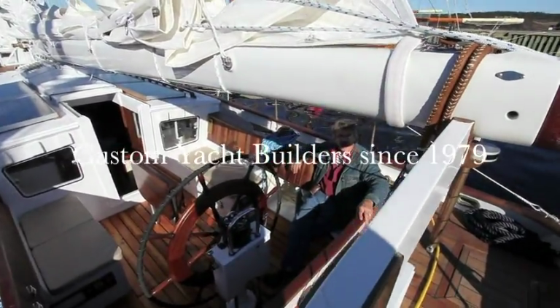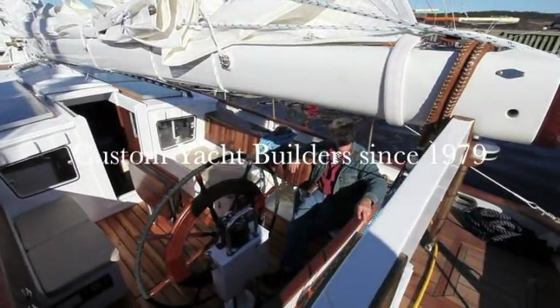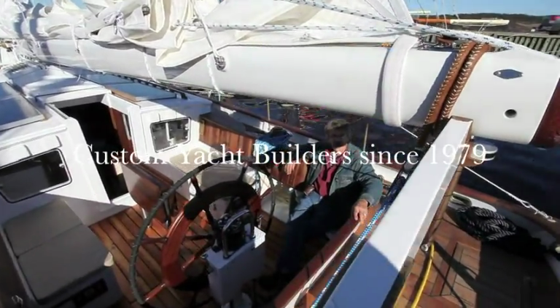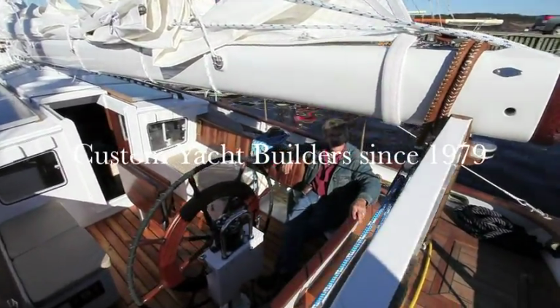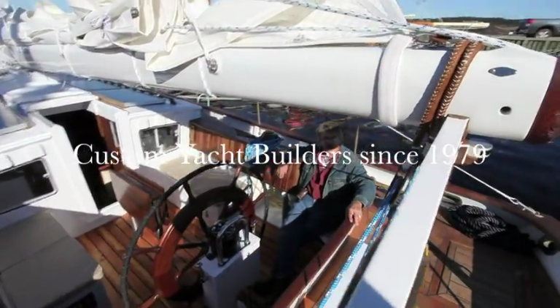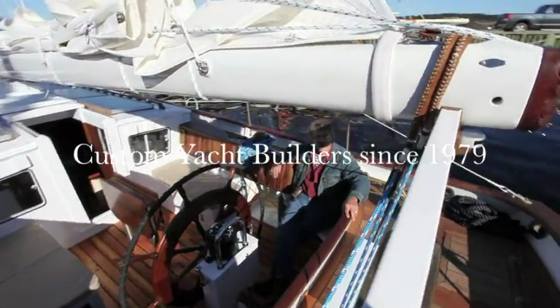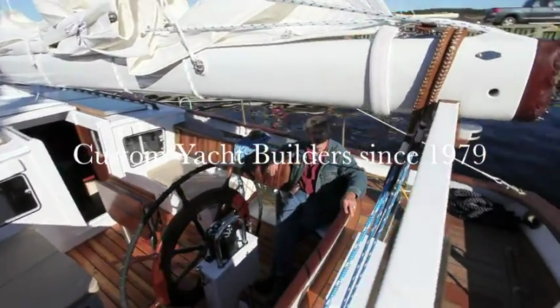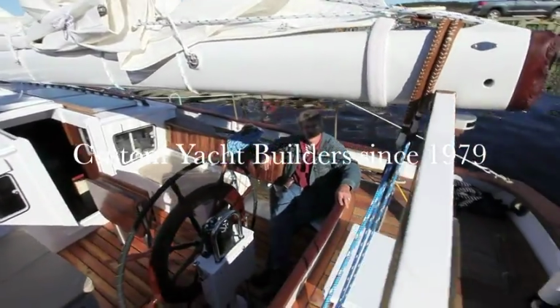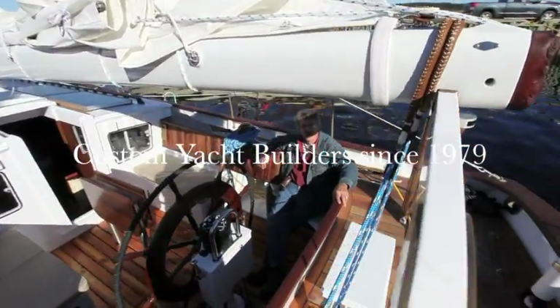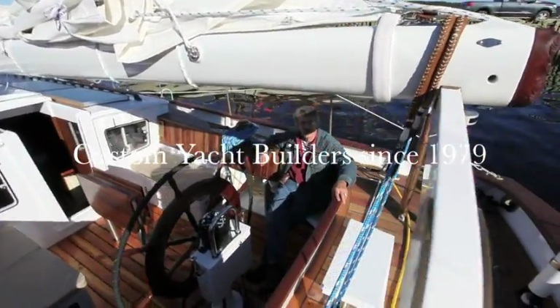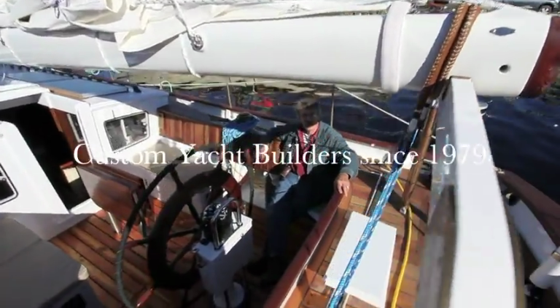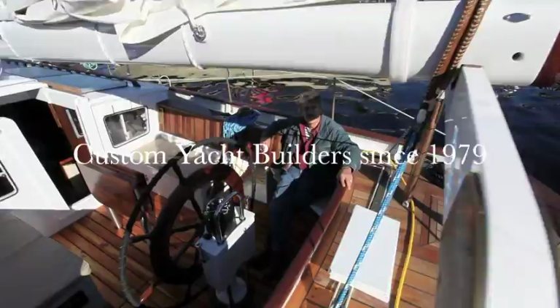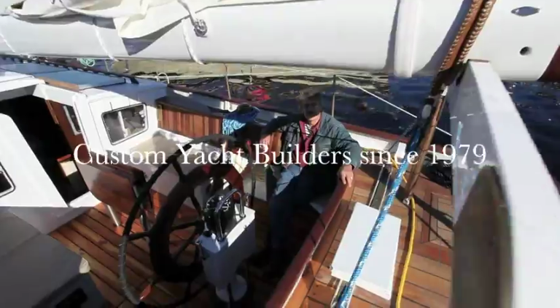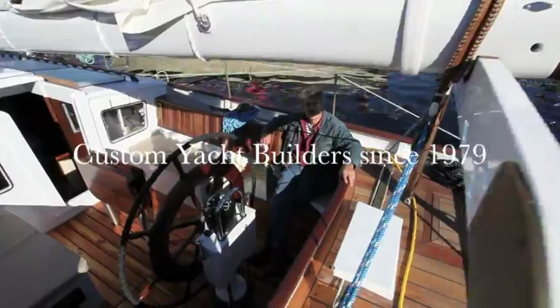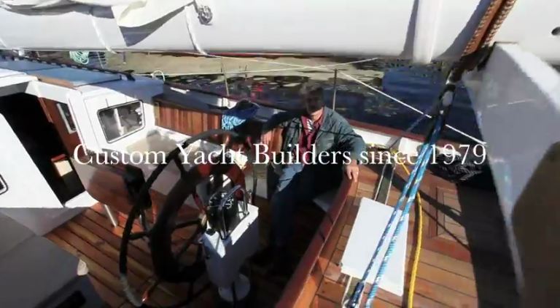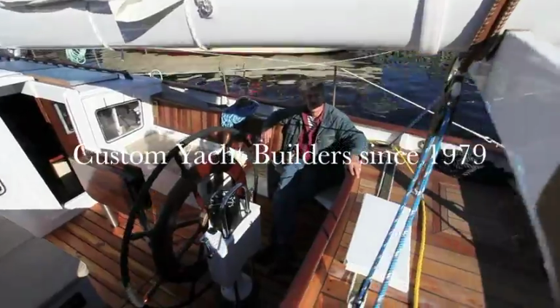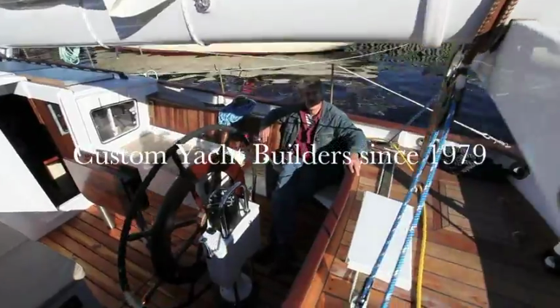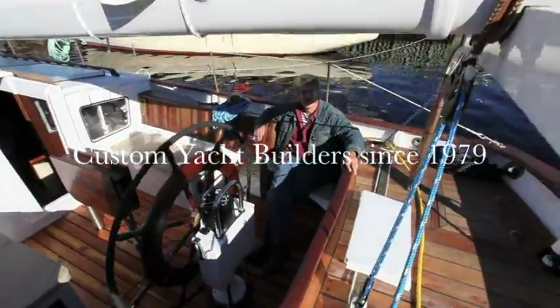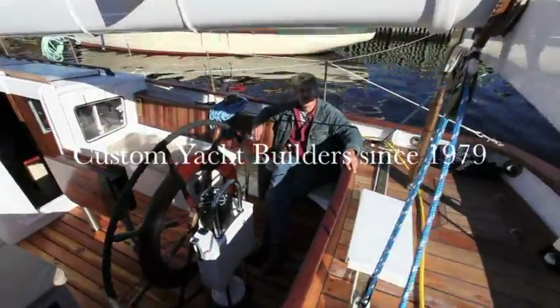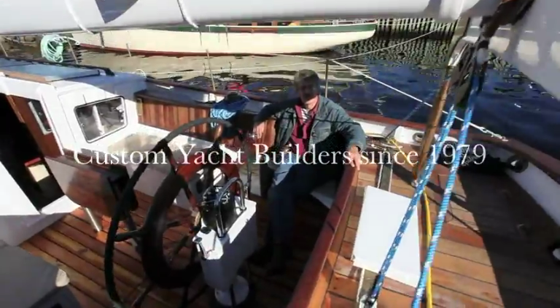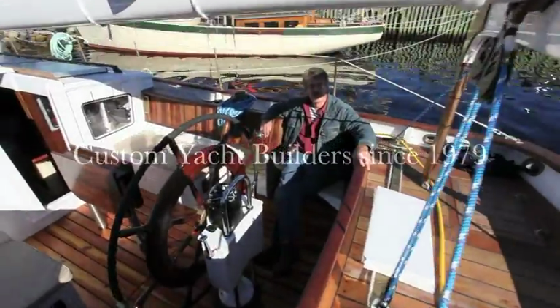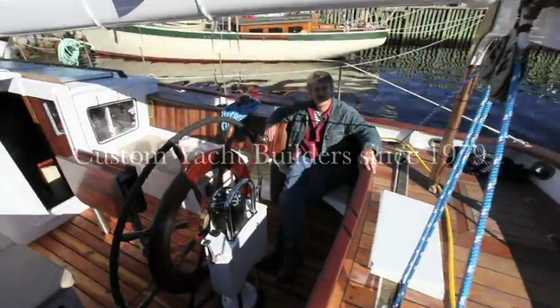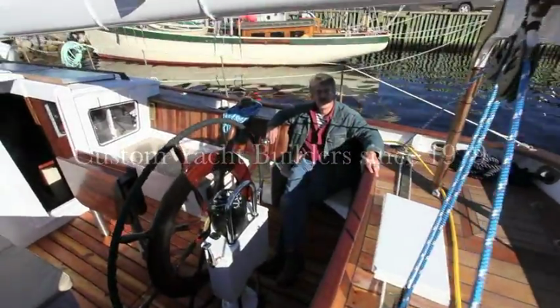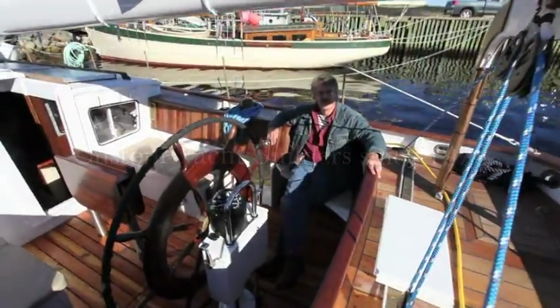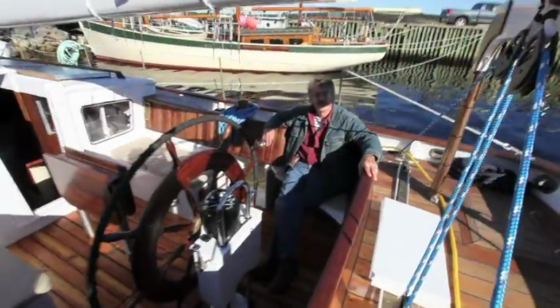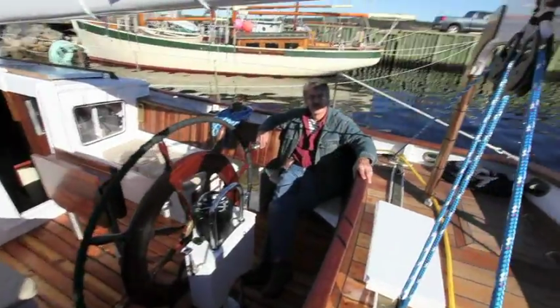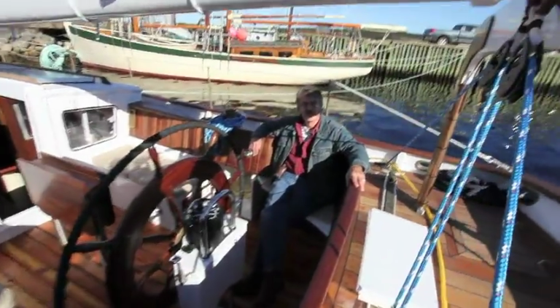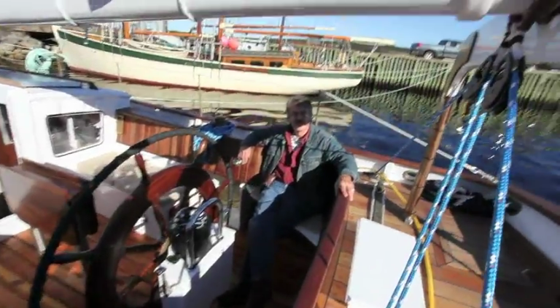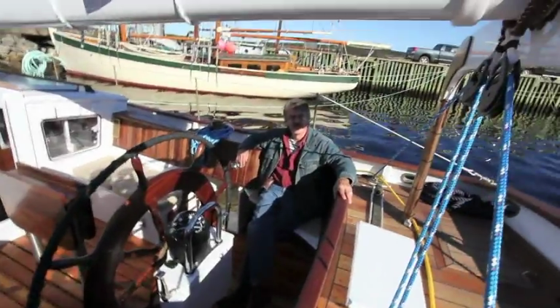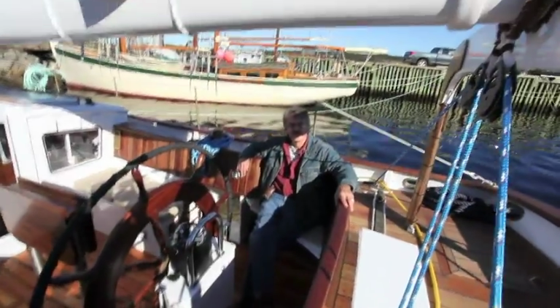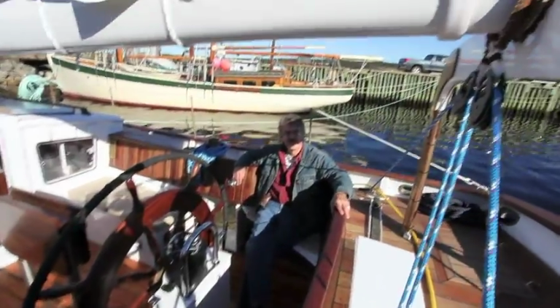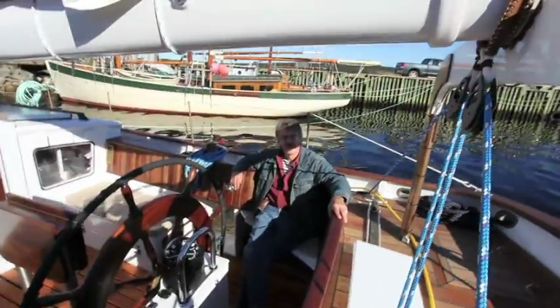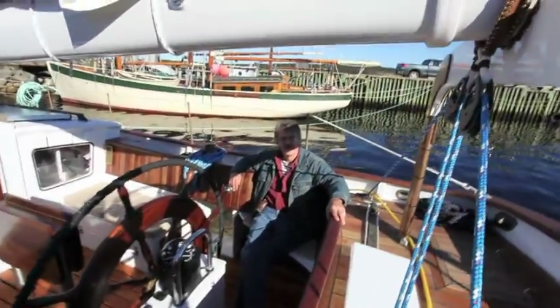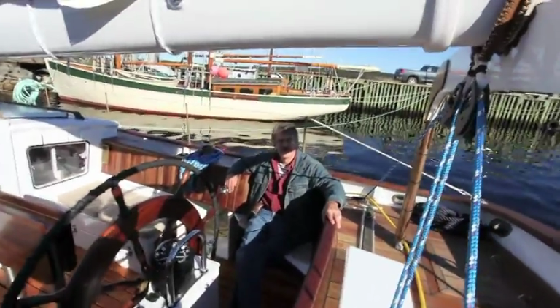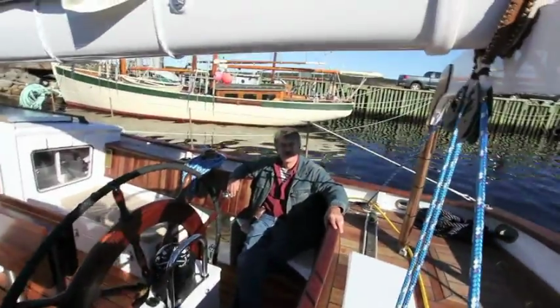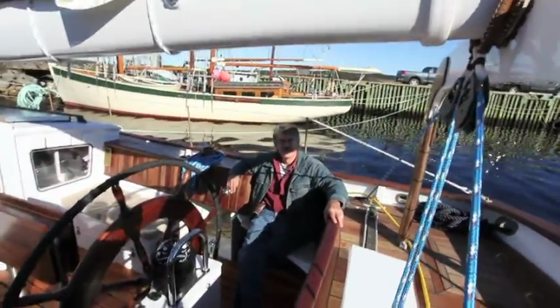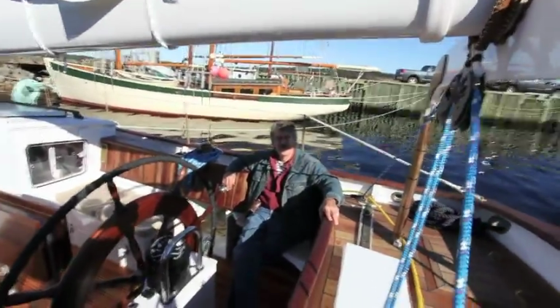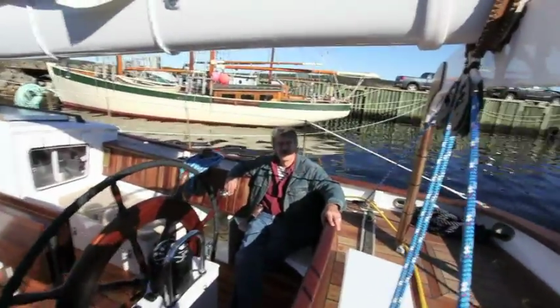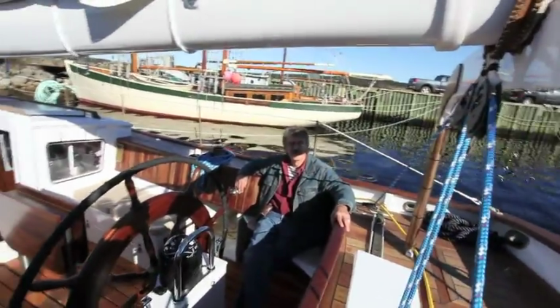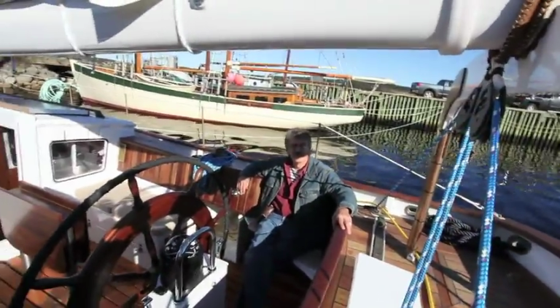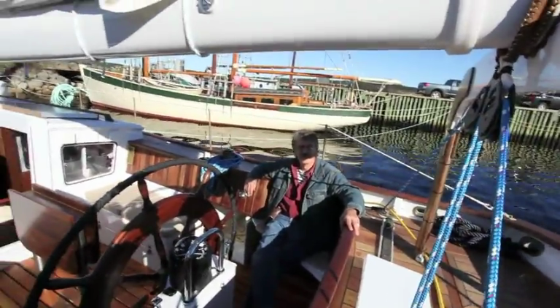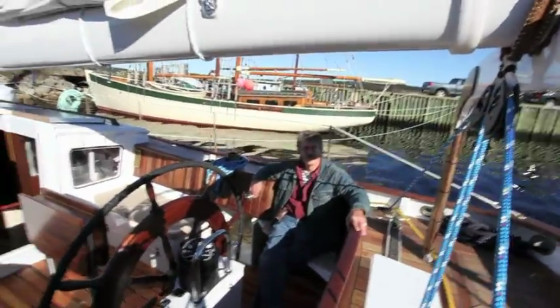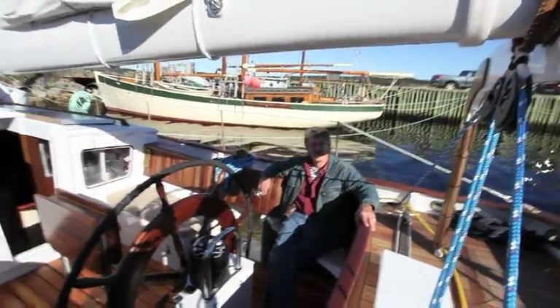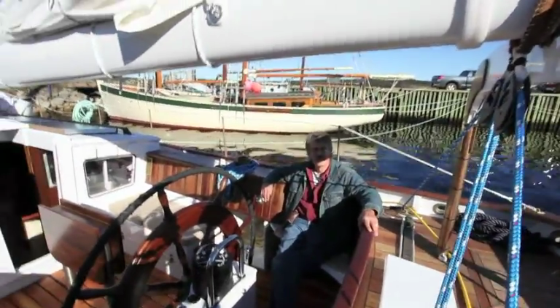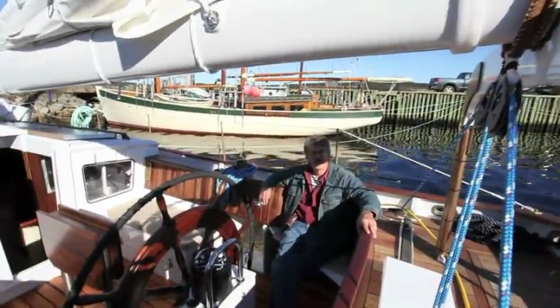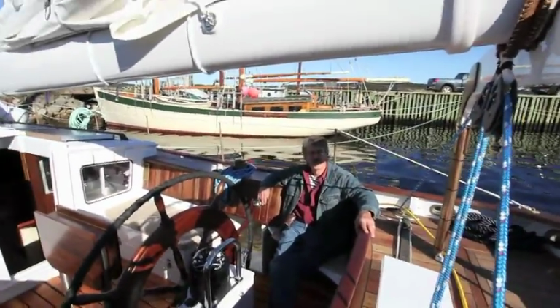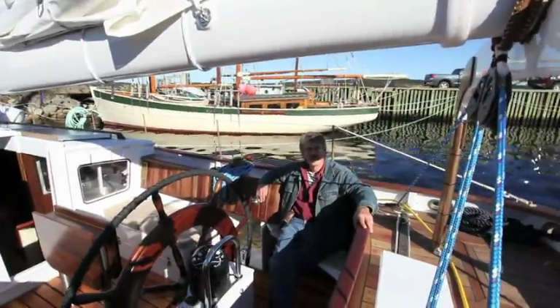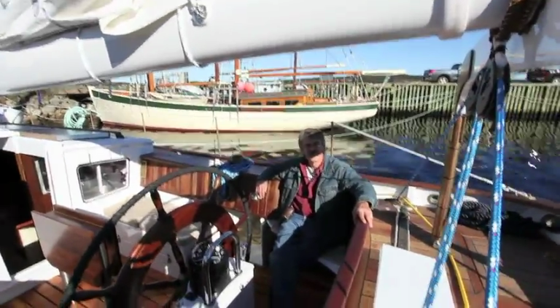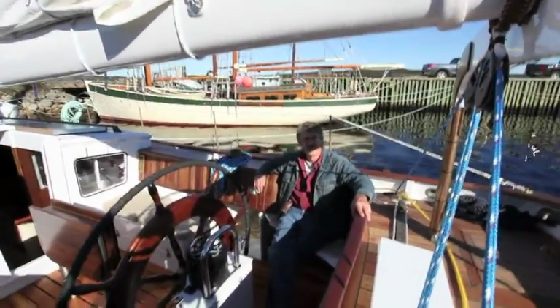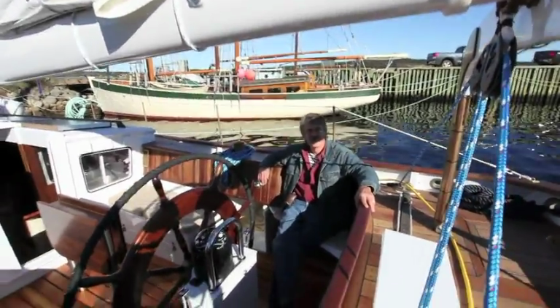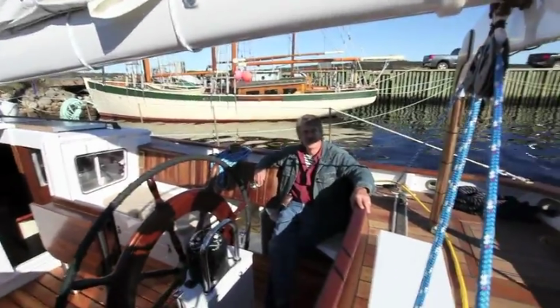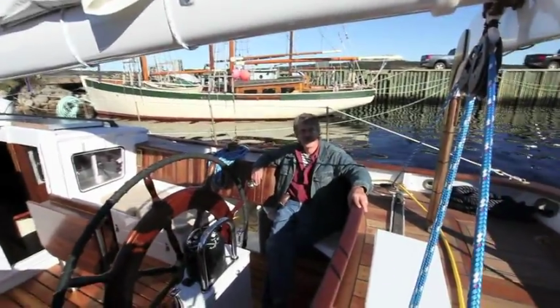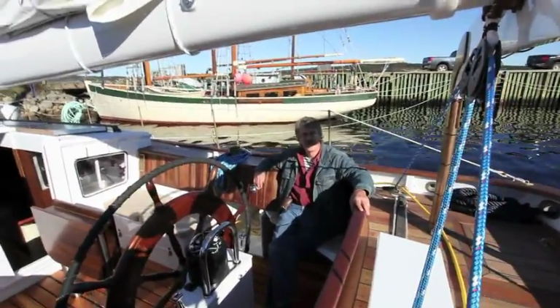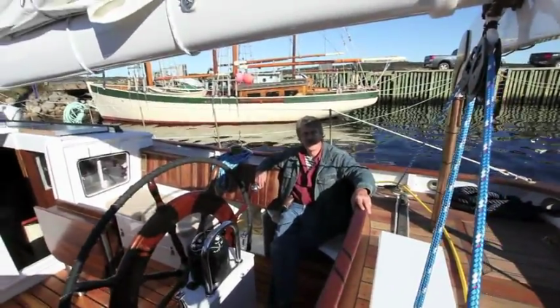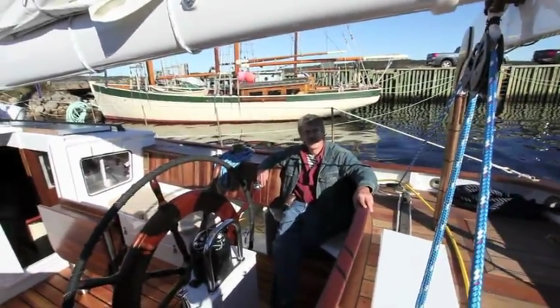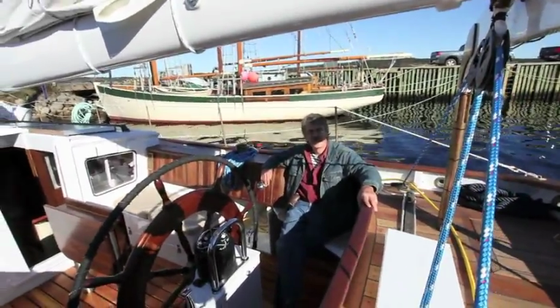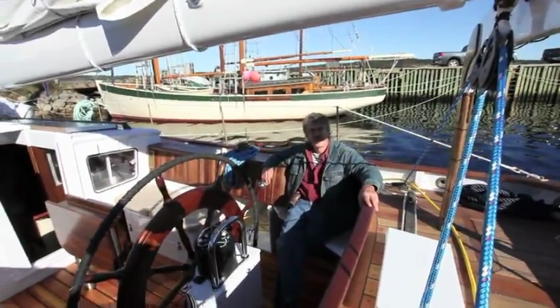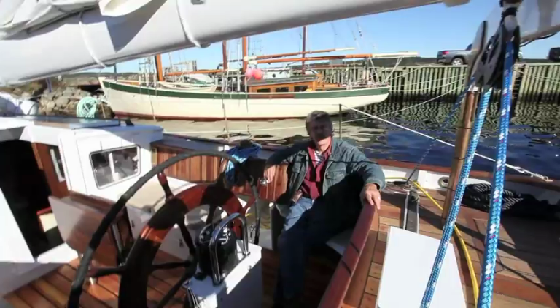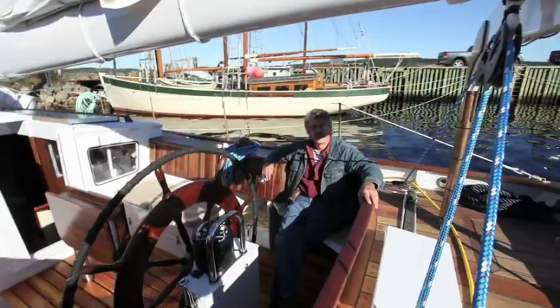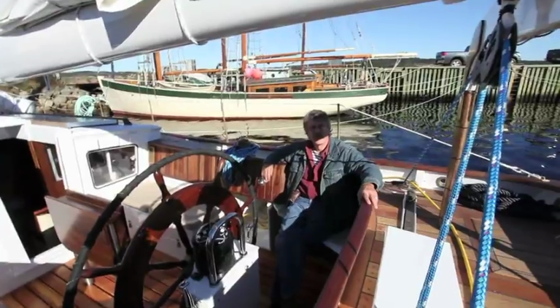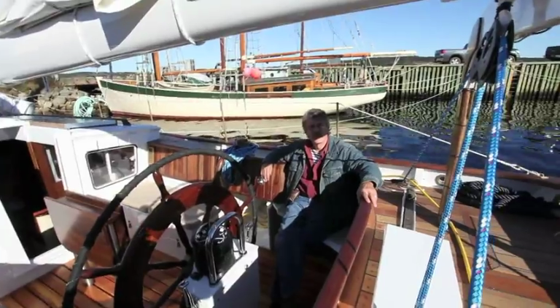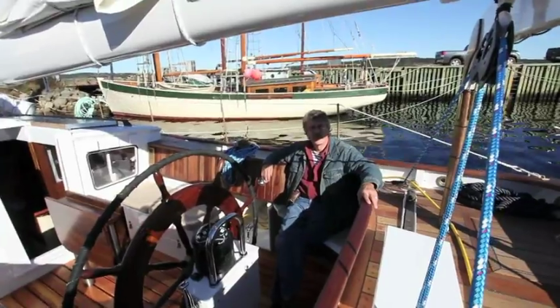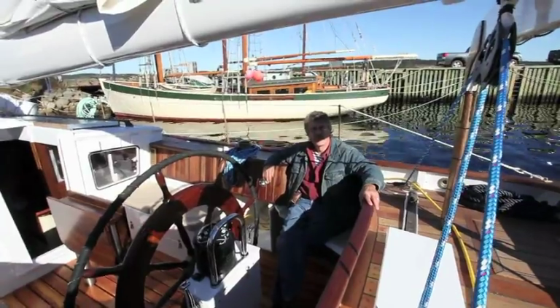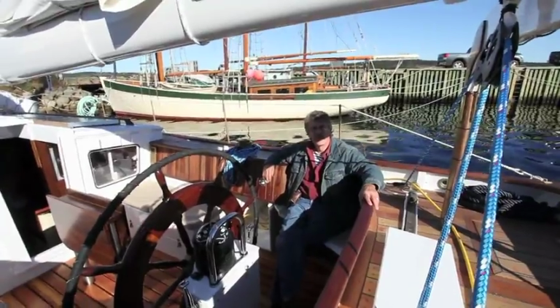I'd like to introduce John Steele, president of Covey Island Boat Works. John, could you tell us about this cockpit?